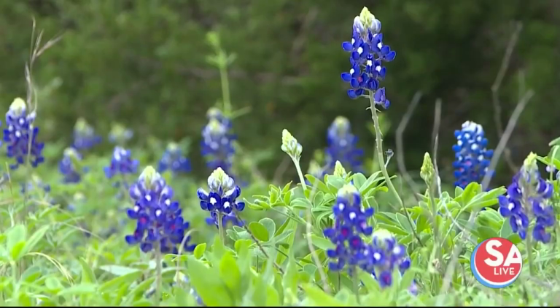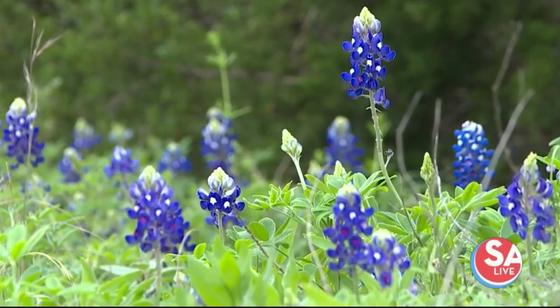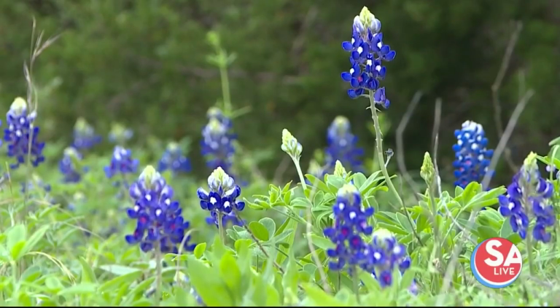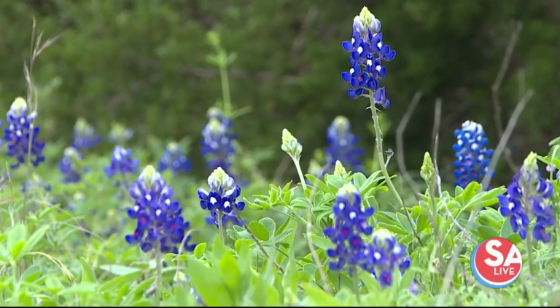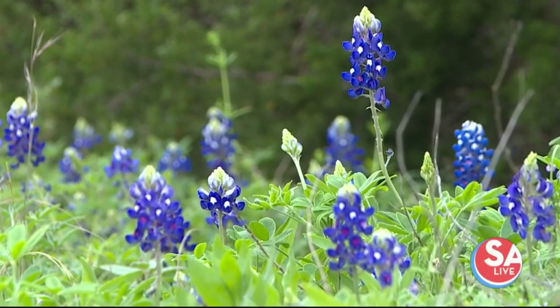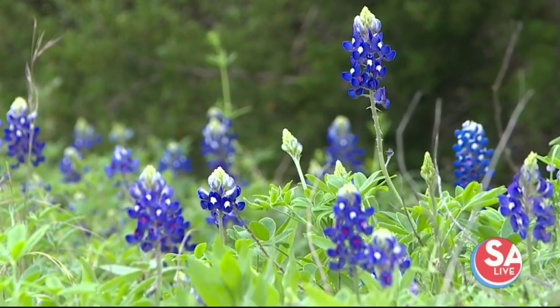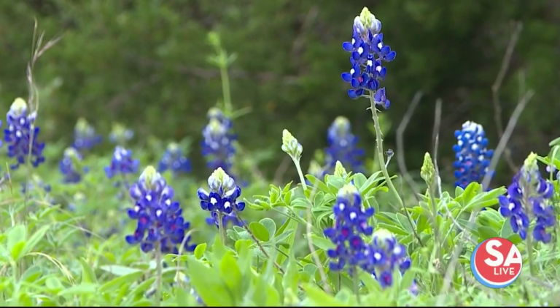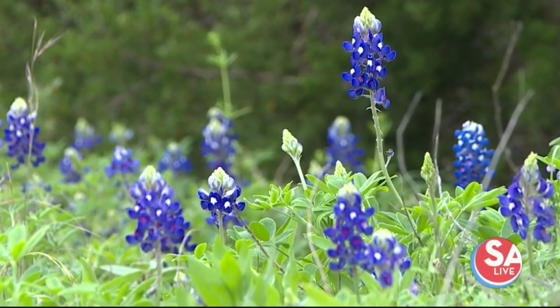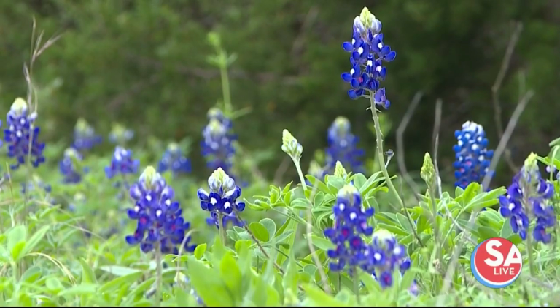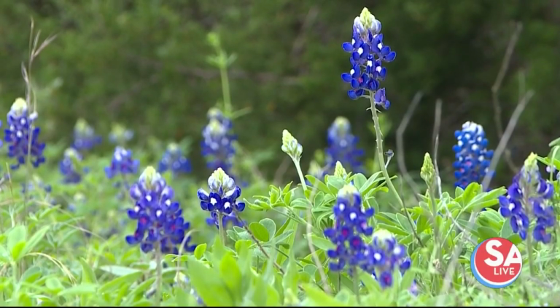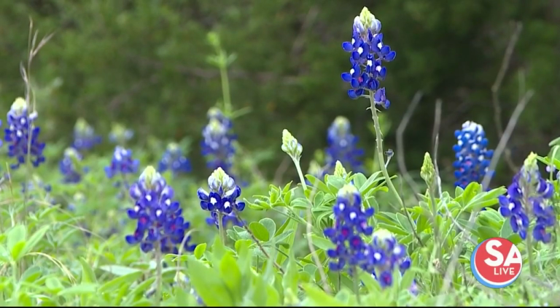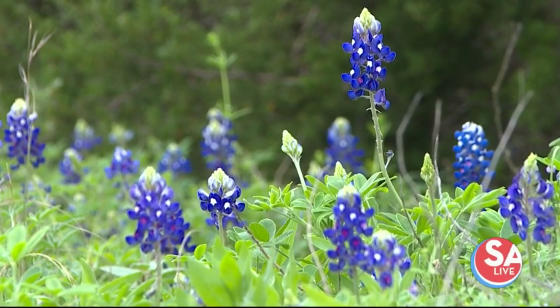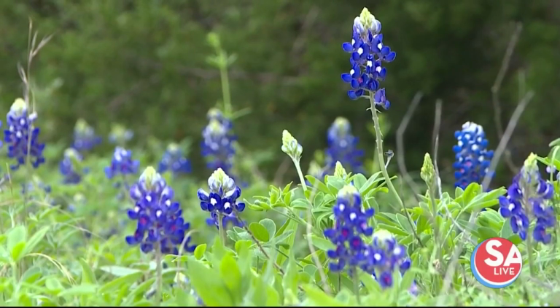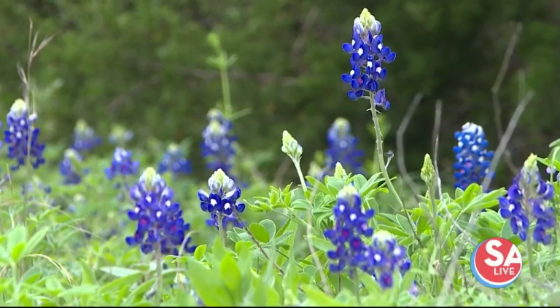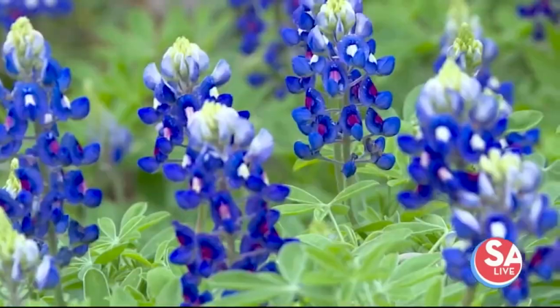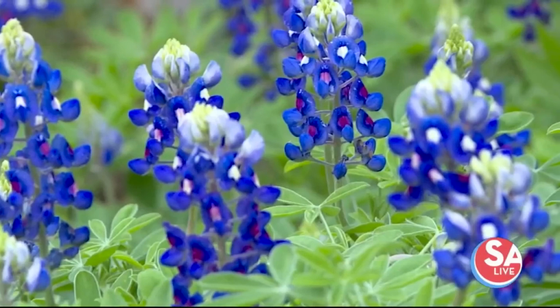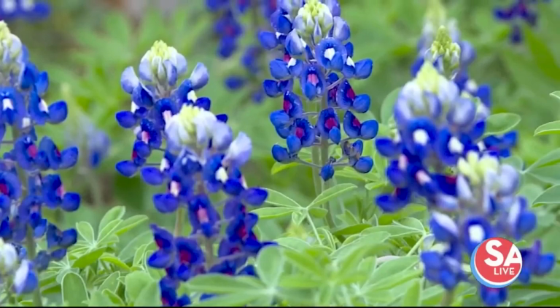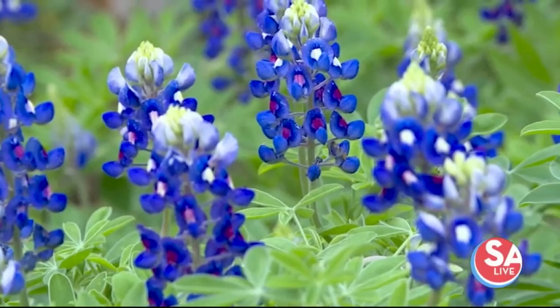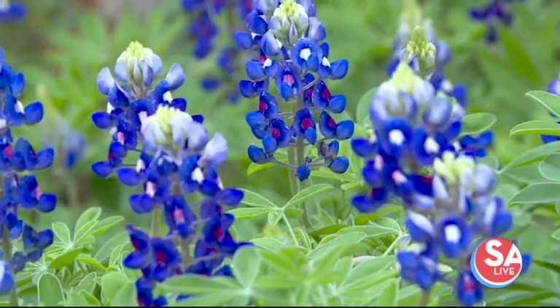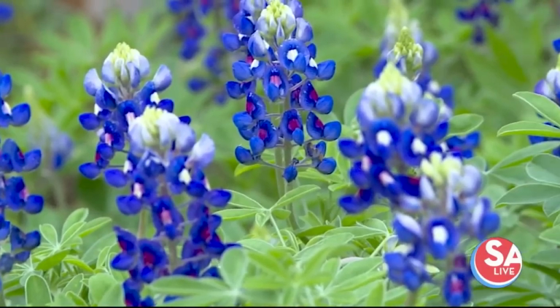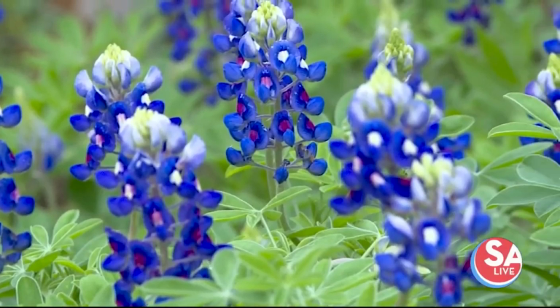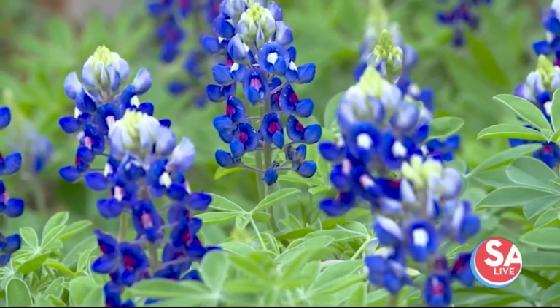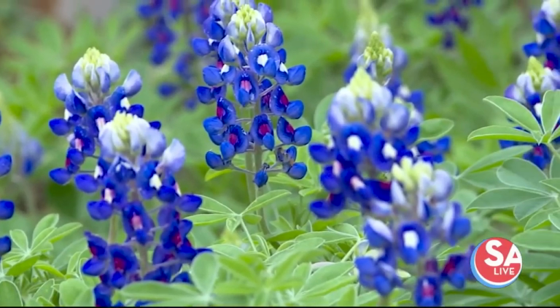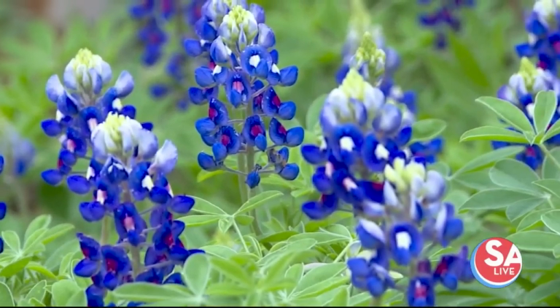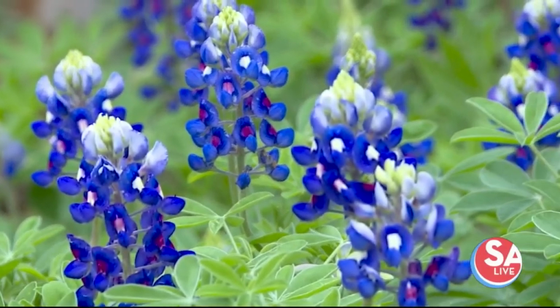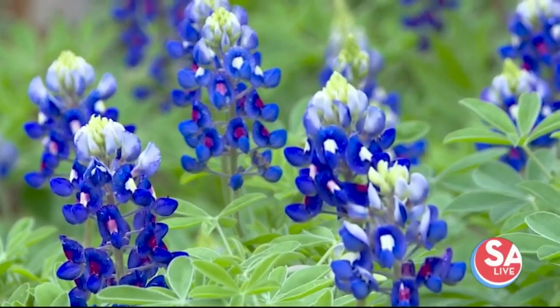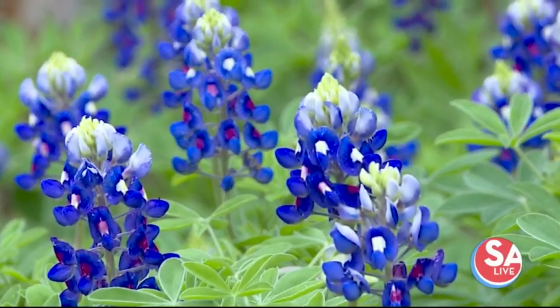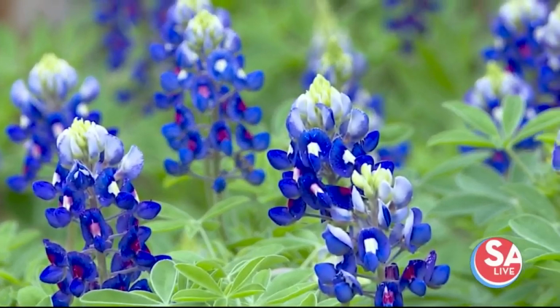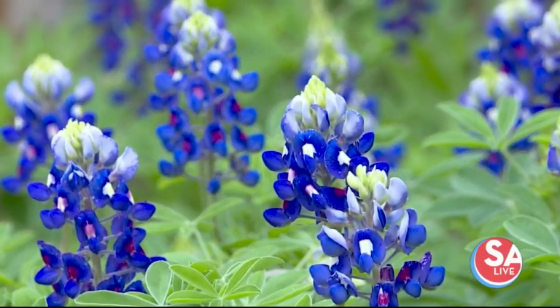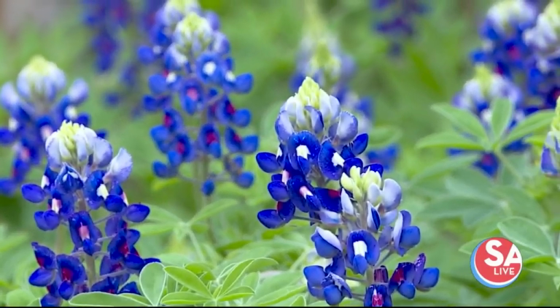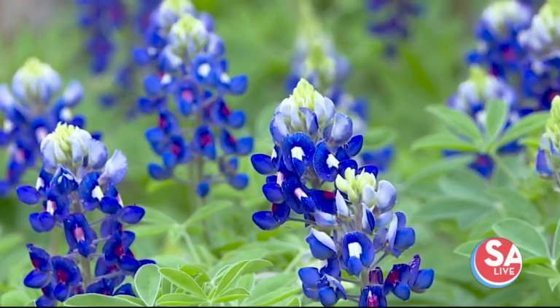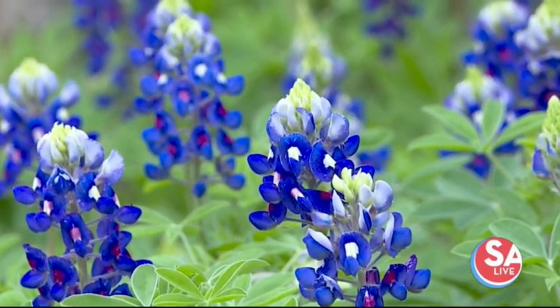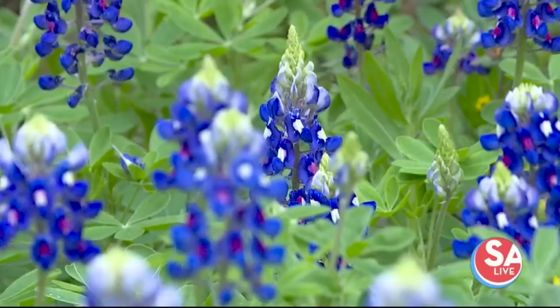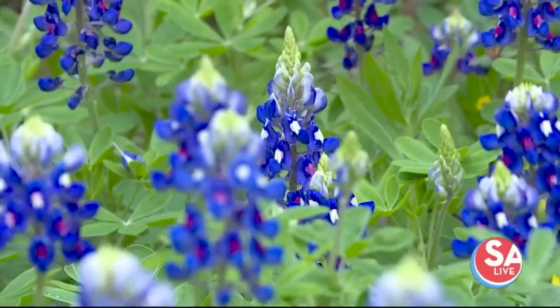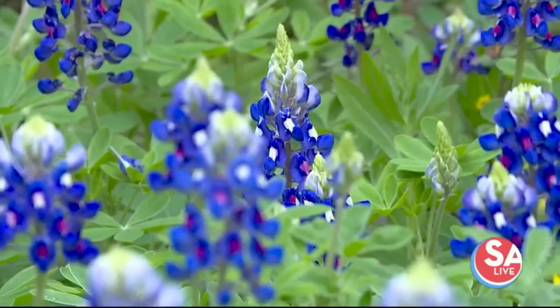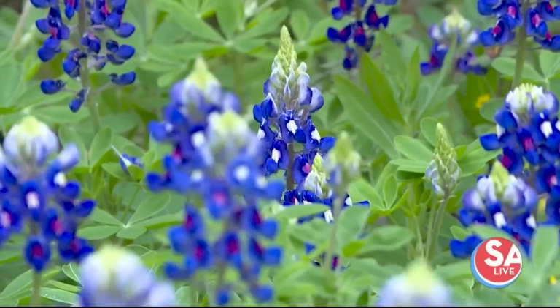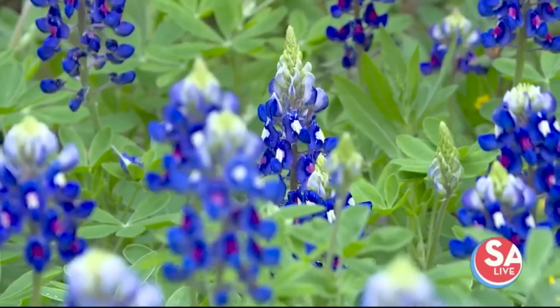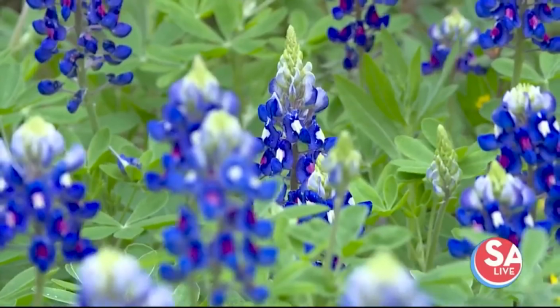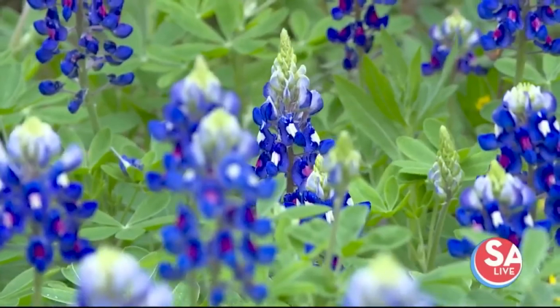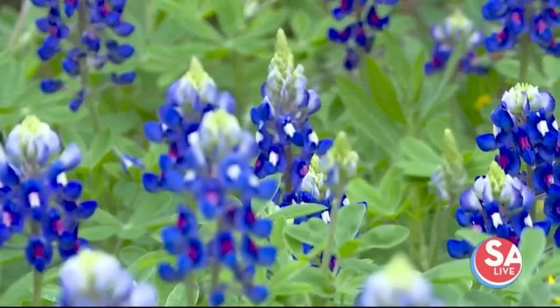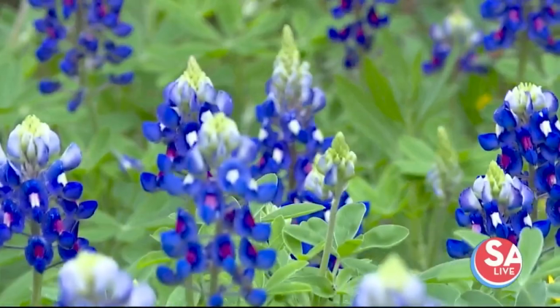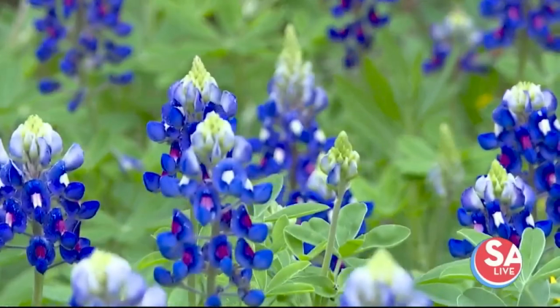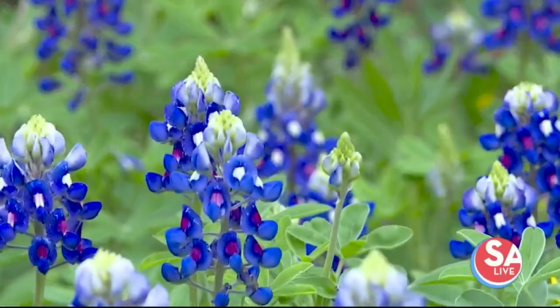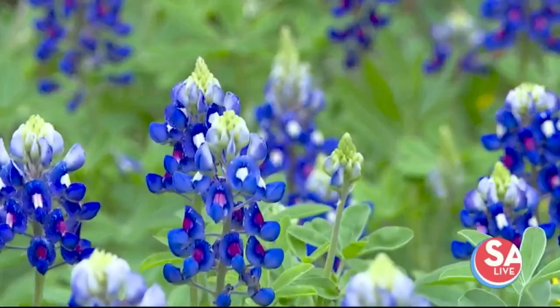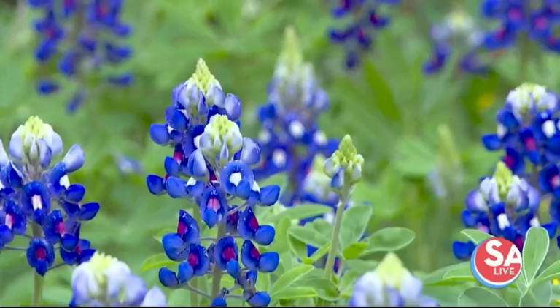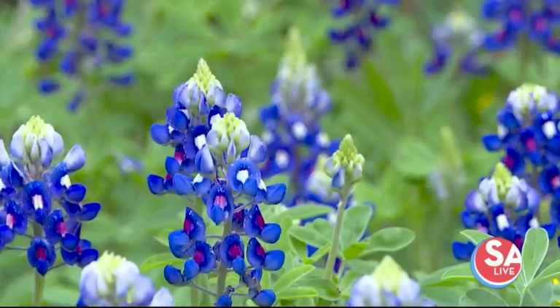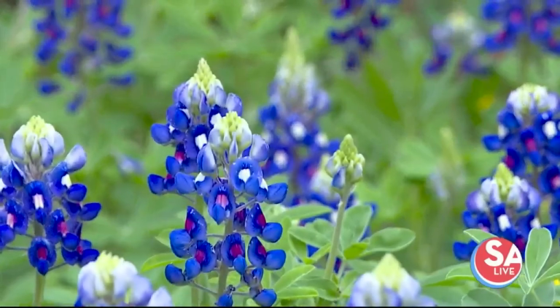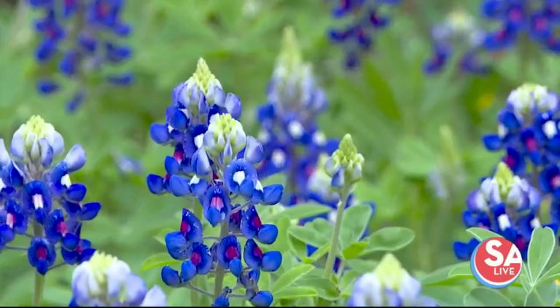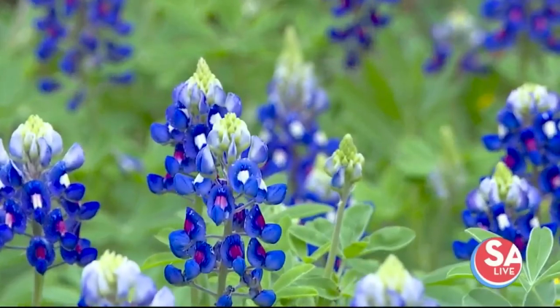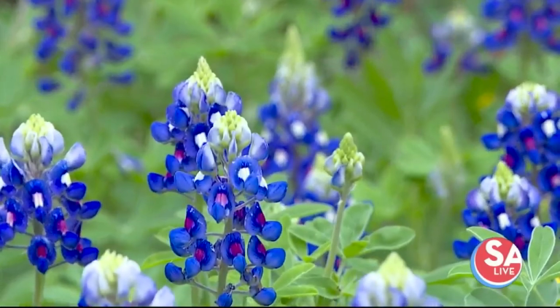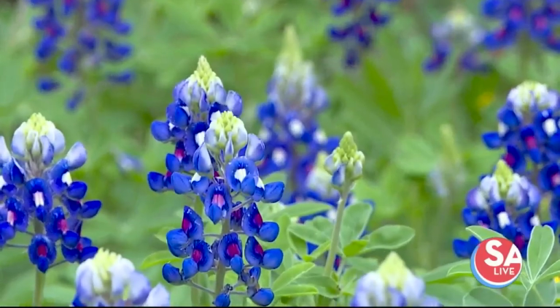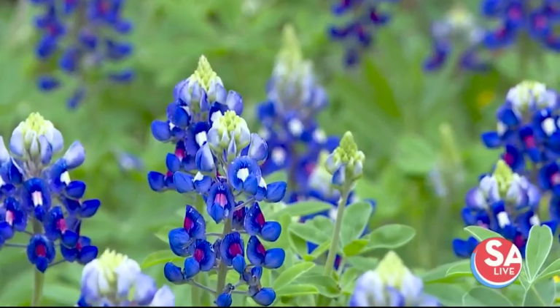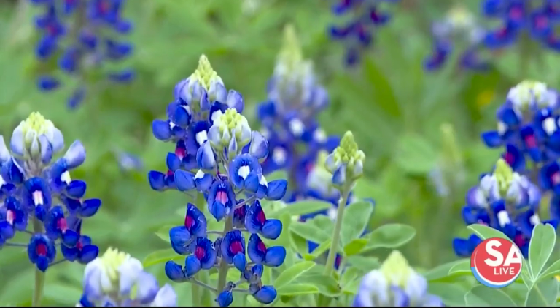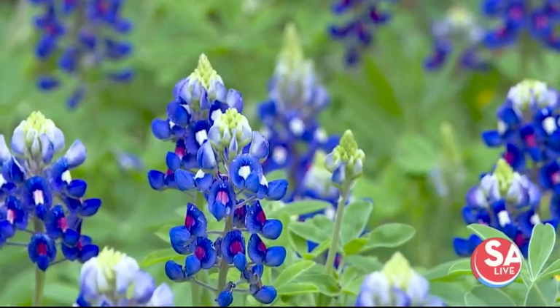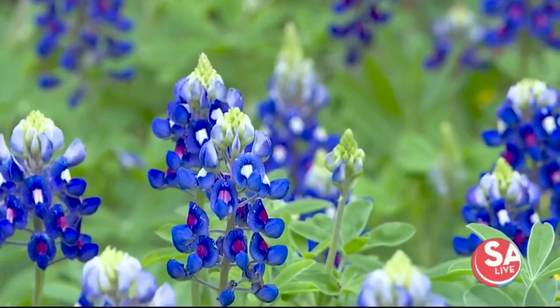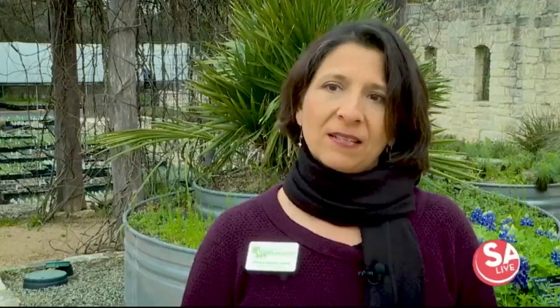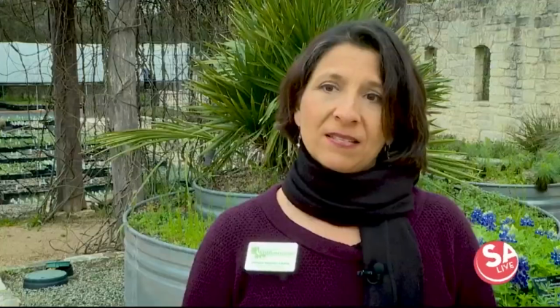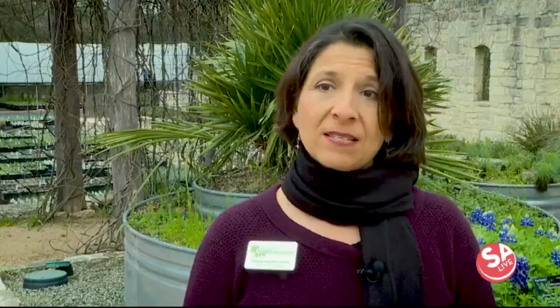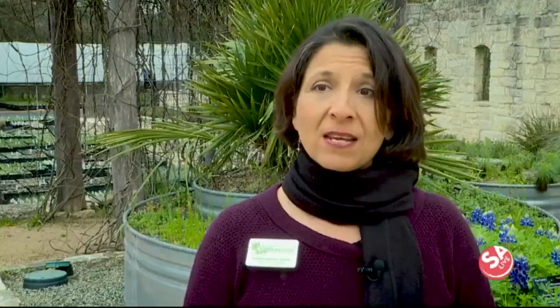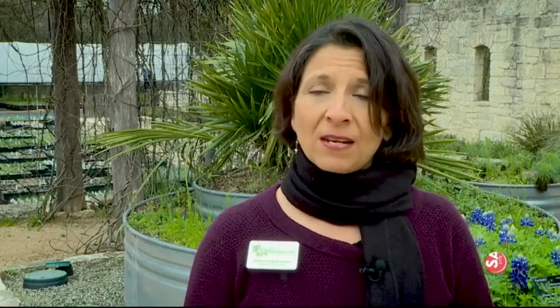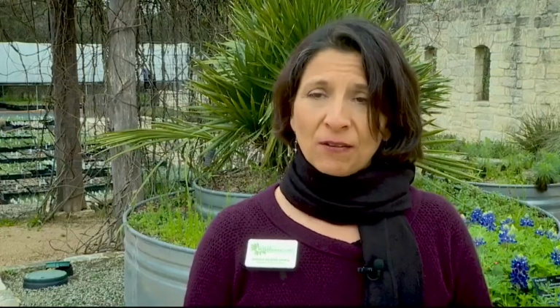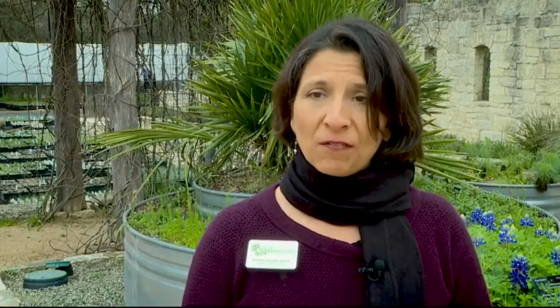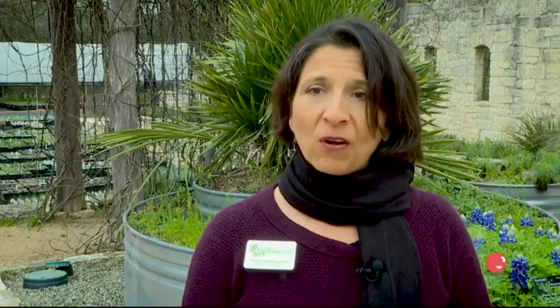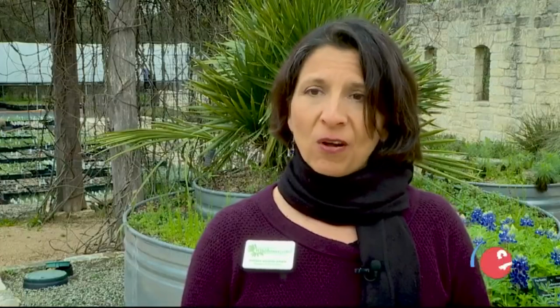You can plant actual plants in a pot this time of year, but if you want a big field of them, I would suggest planting the seed in the fall.